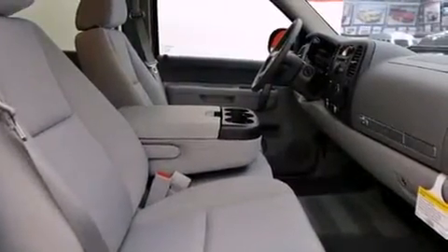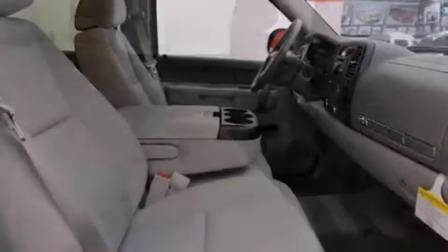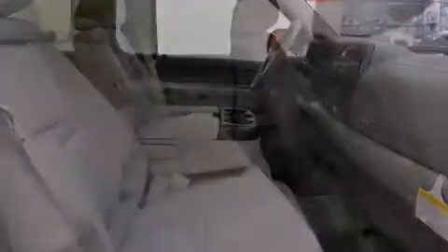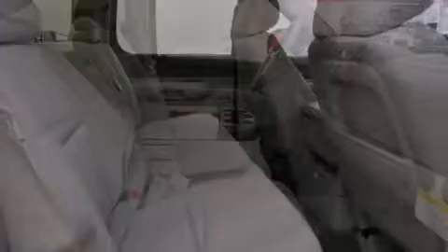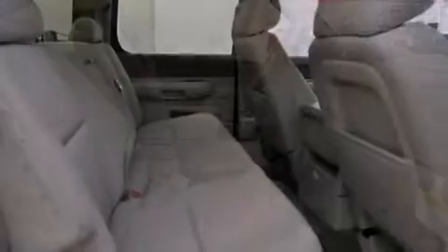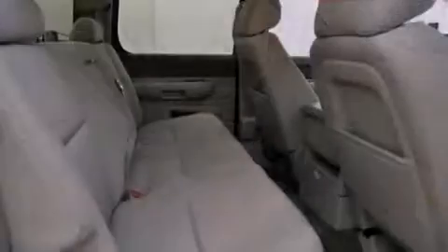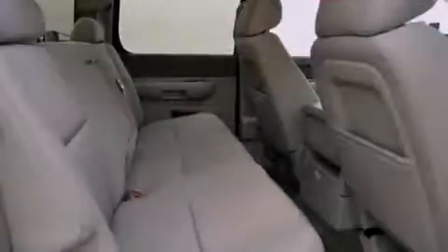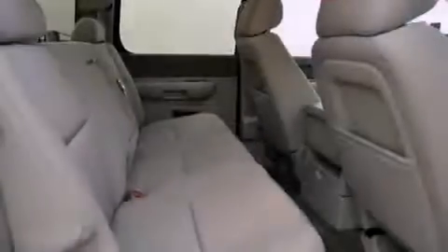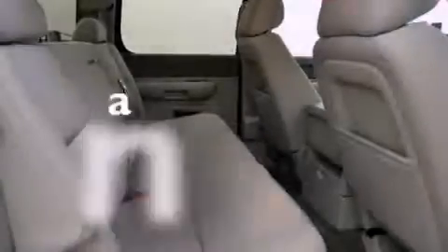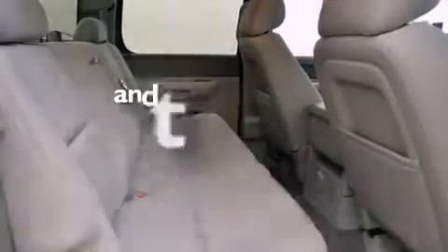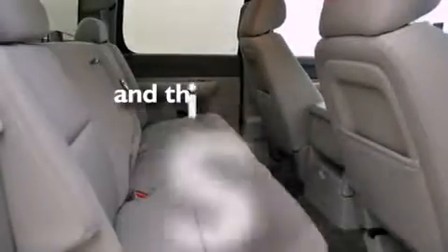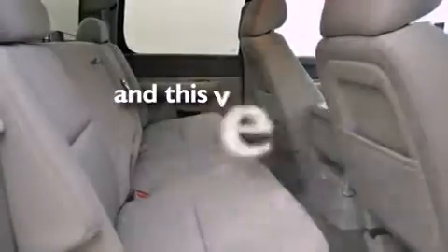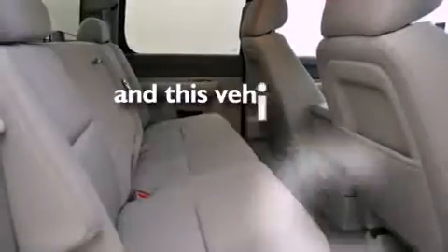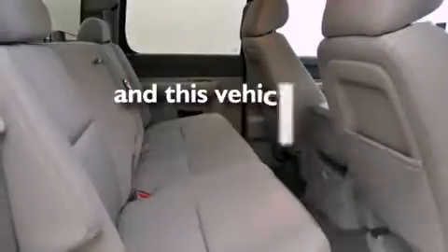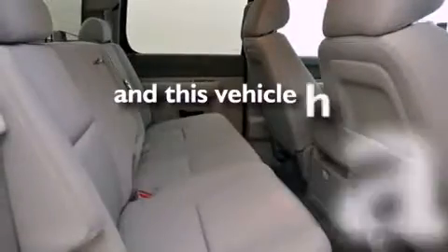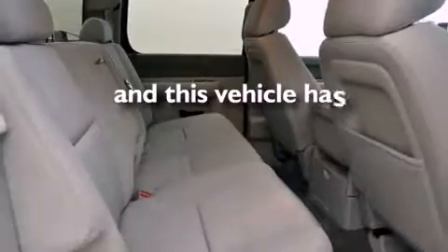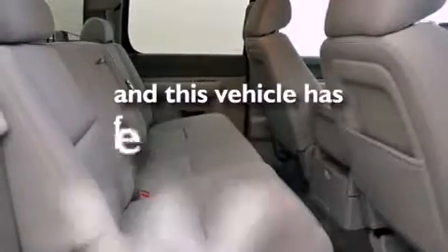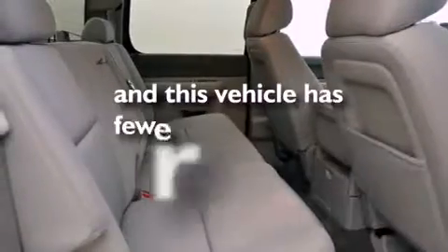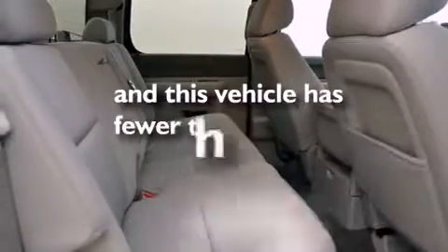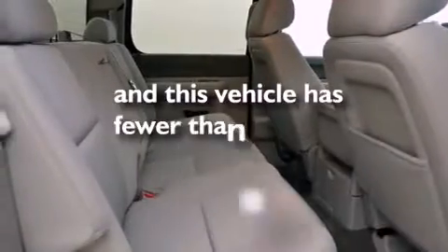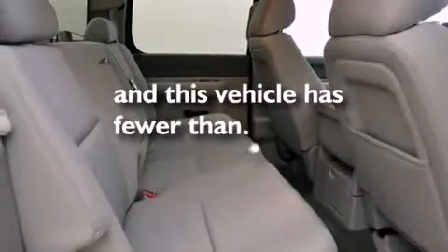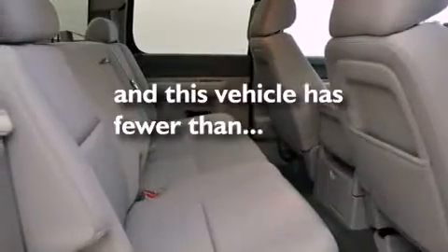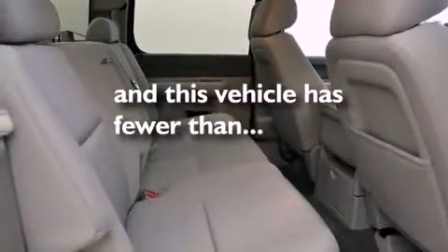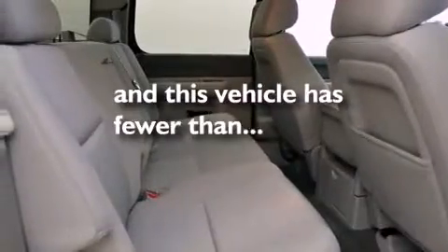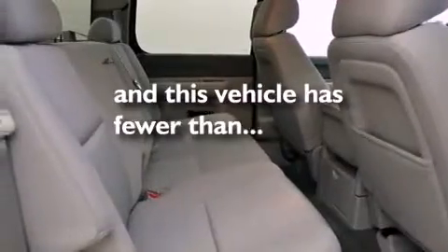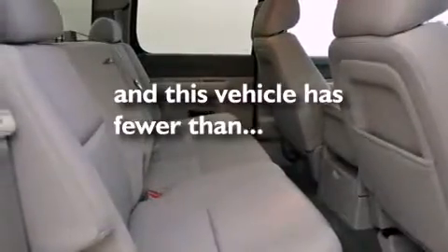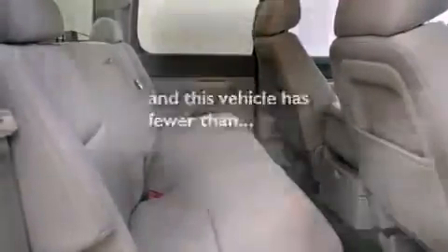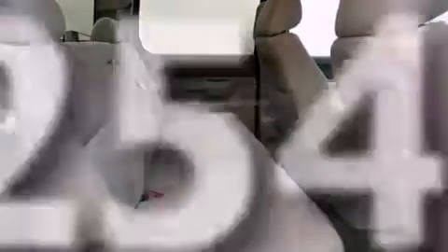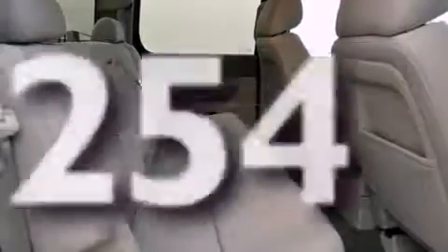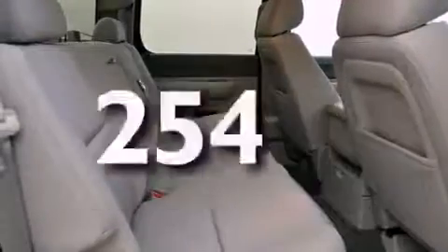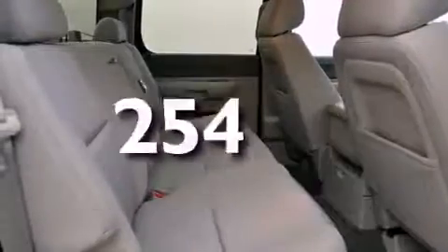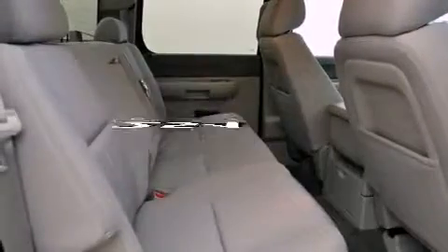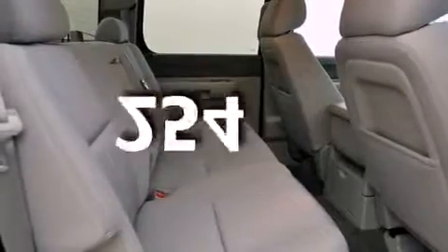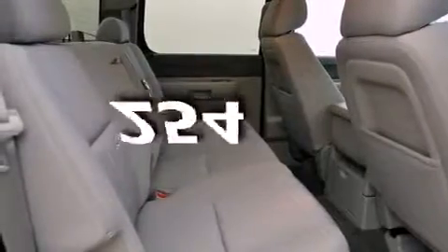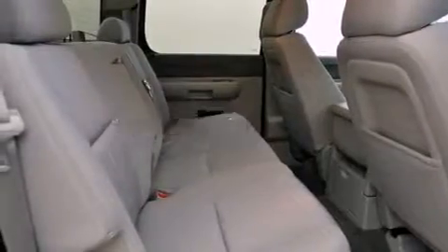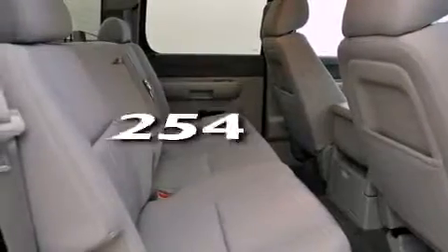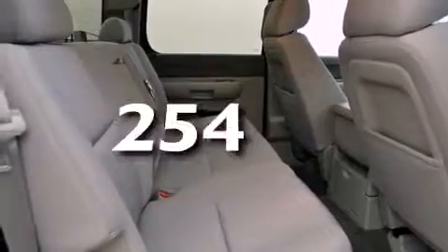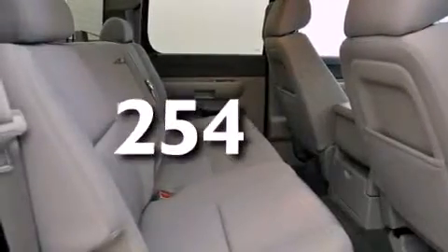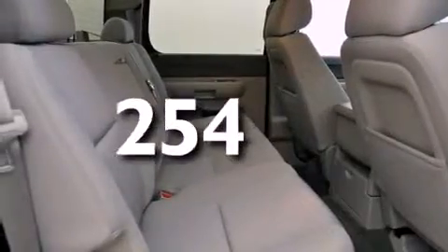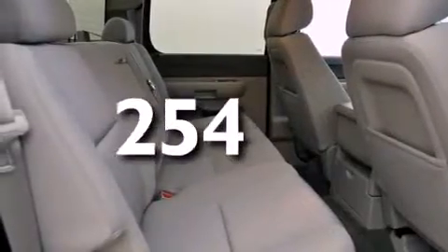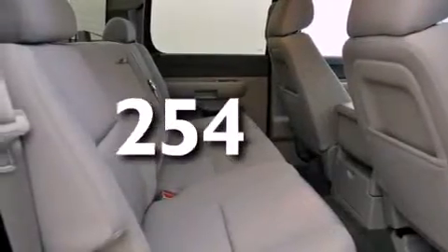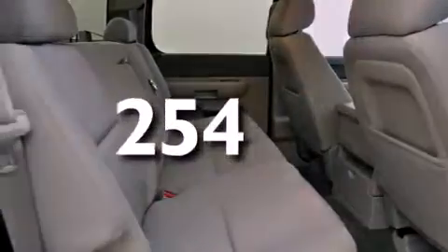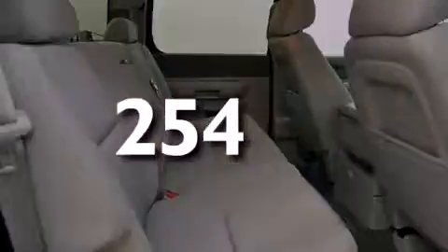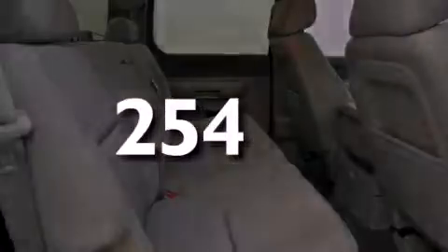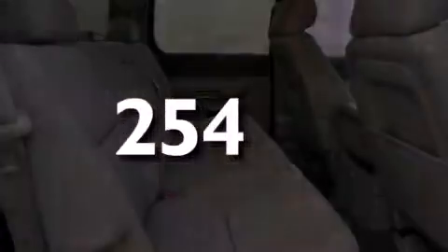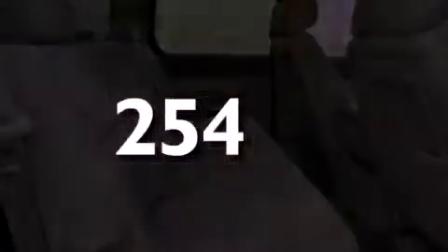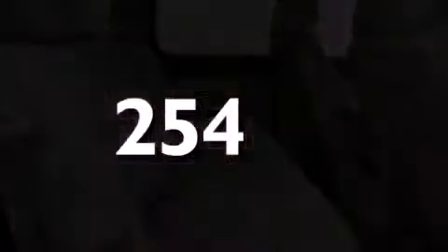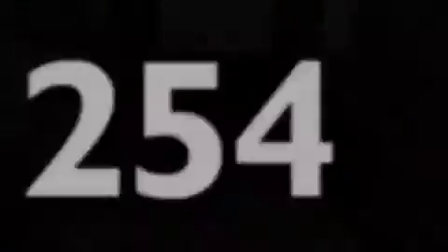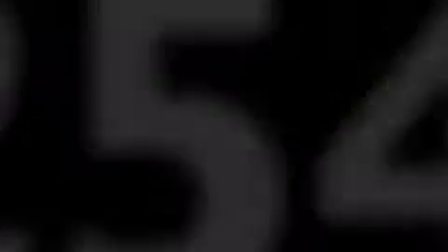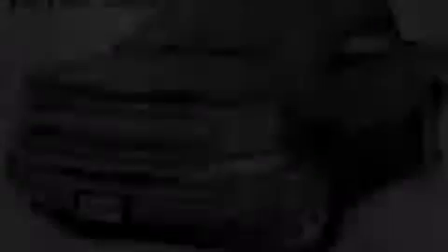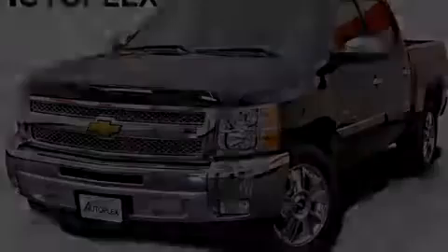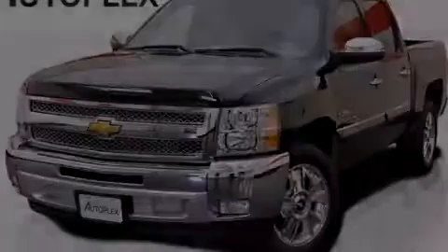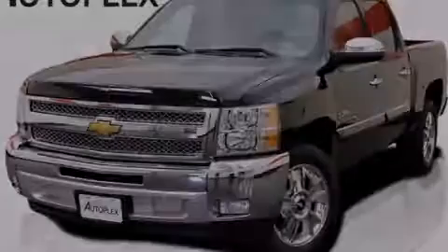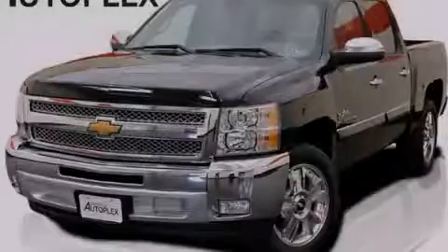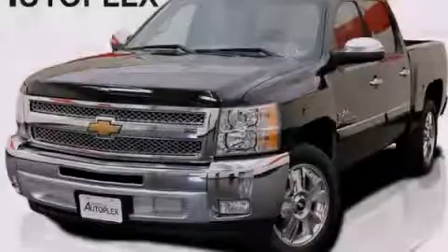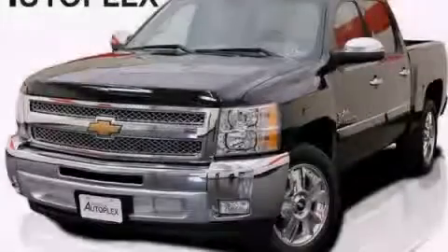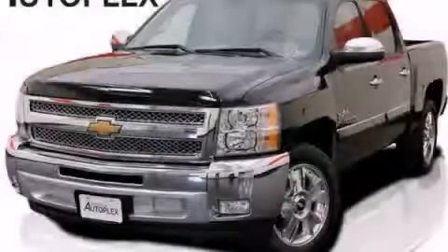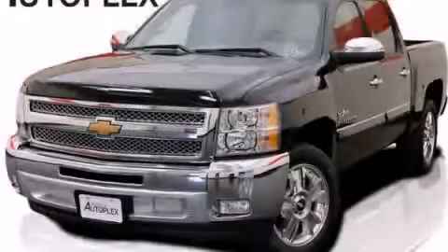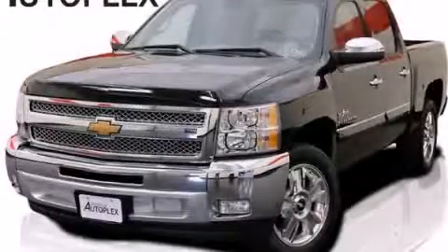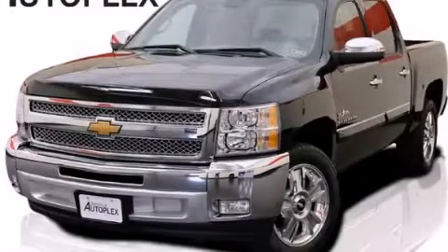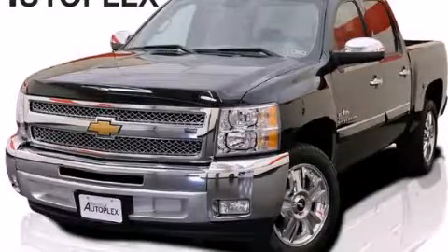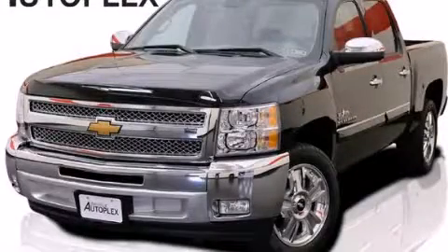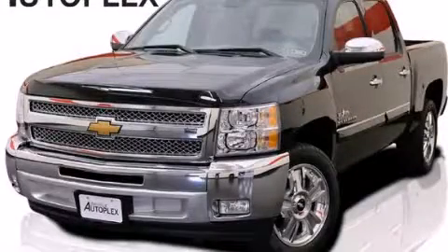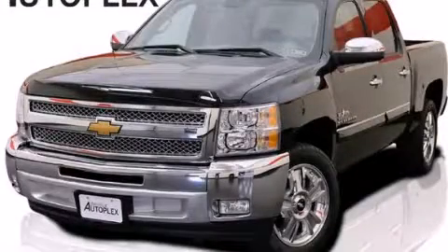This vehicle has fewer than 1,000 miles on the odometer. Please call us today for more information on this great vehicle.